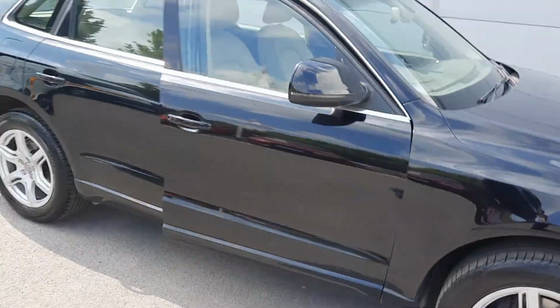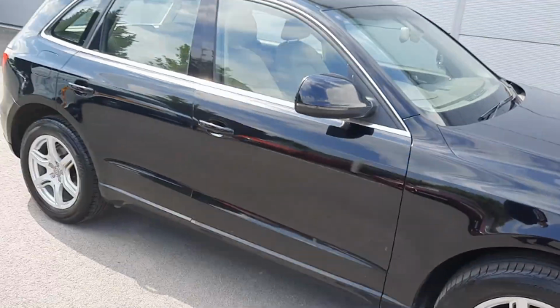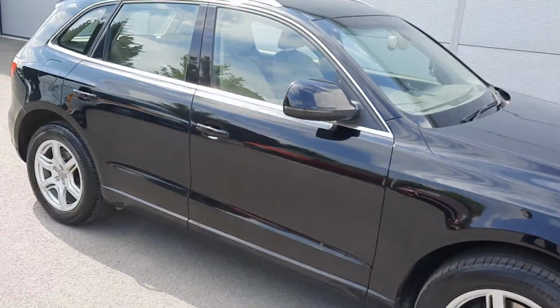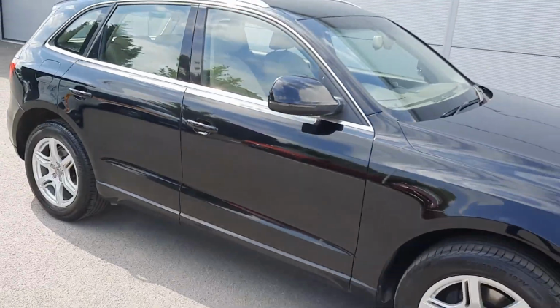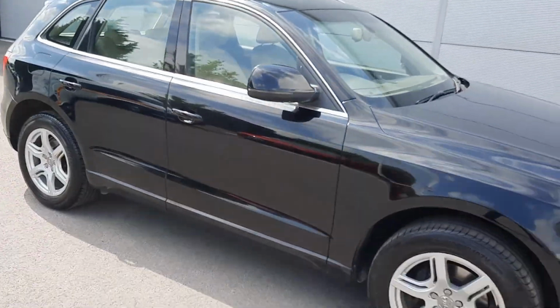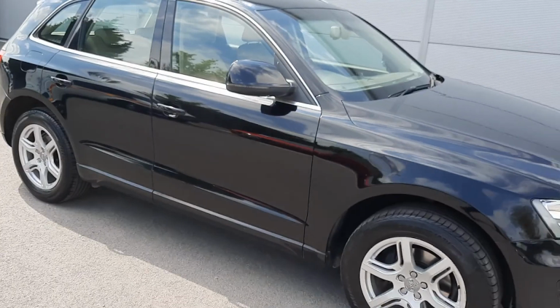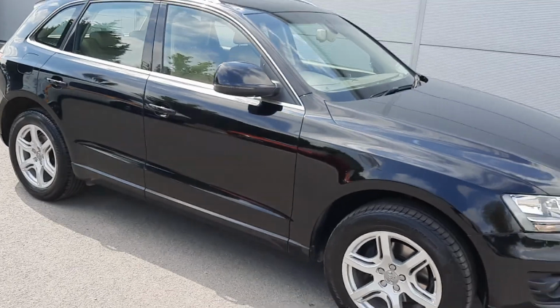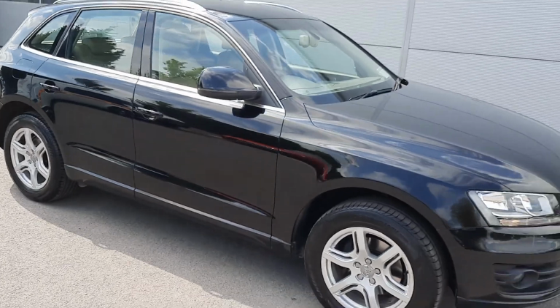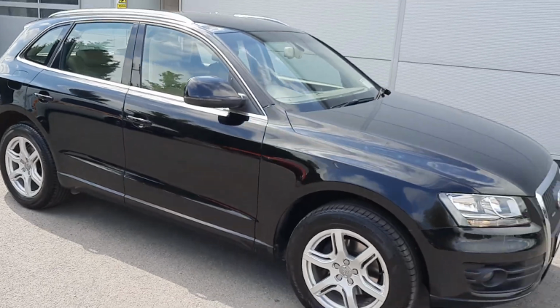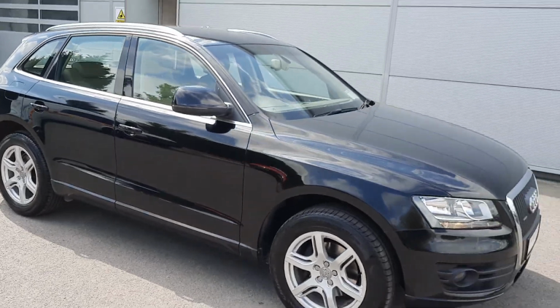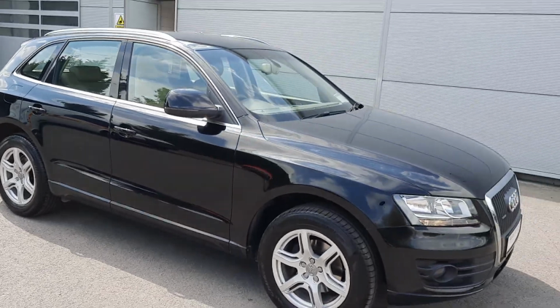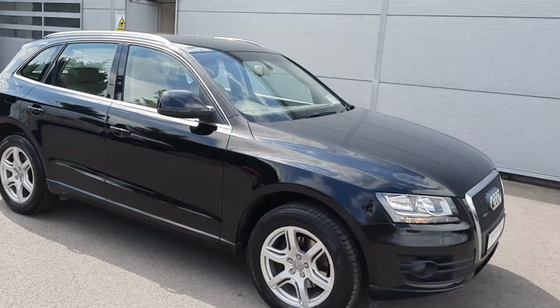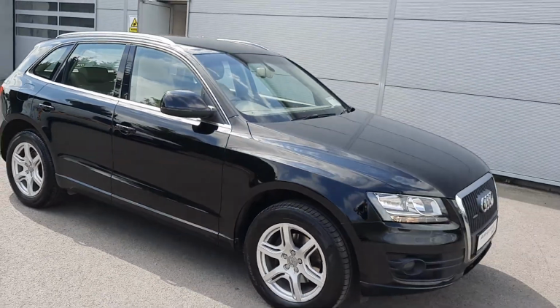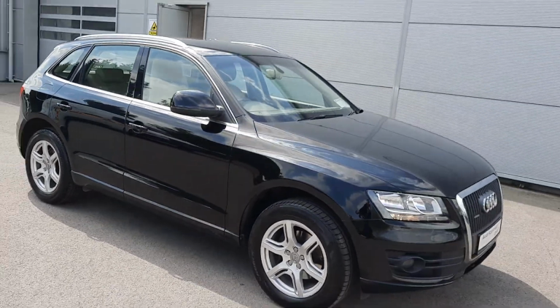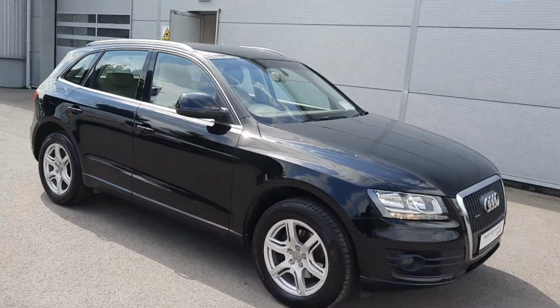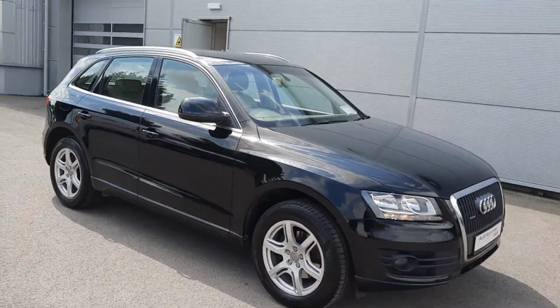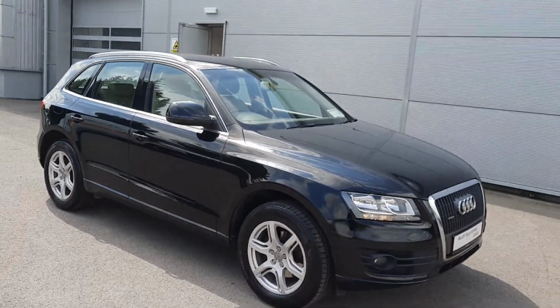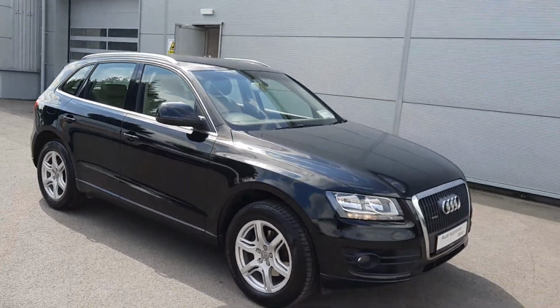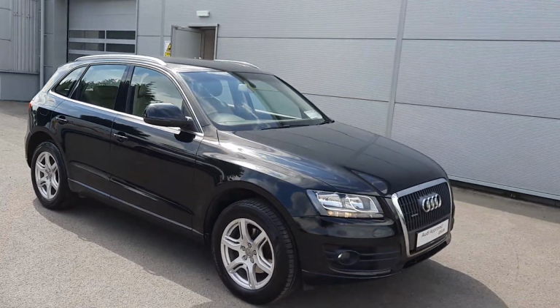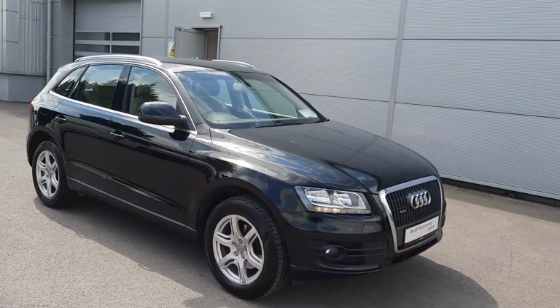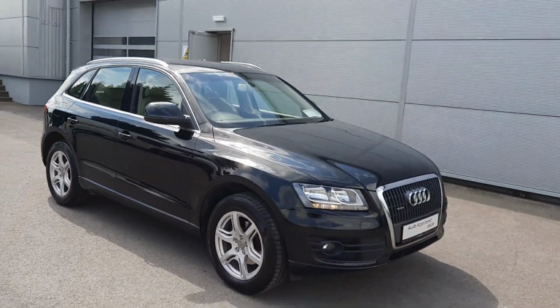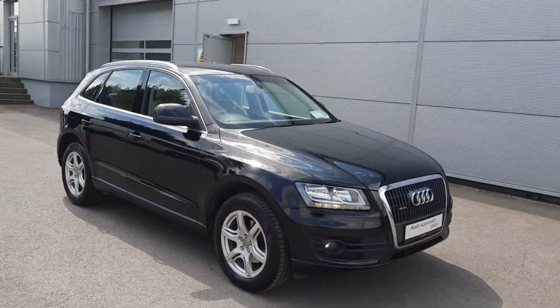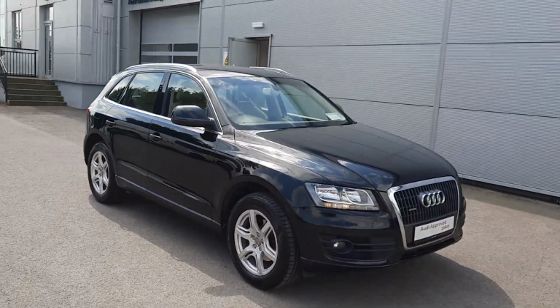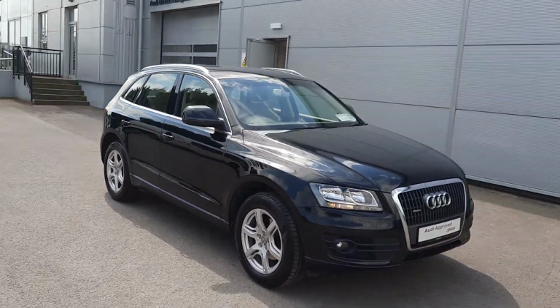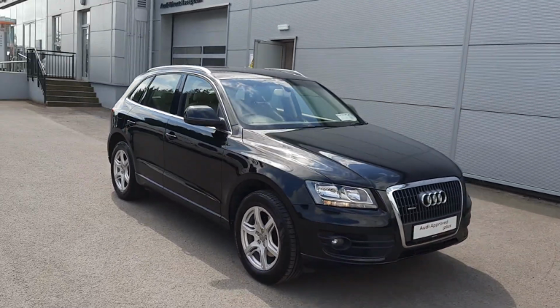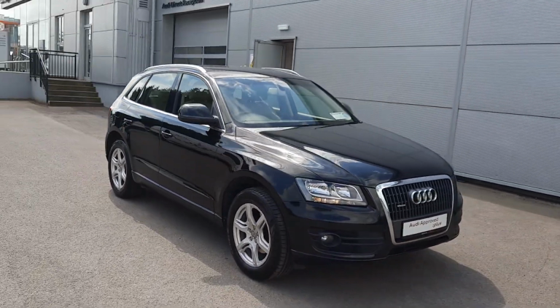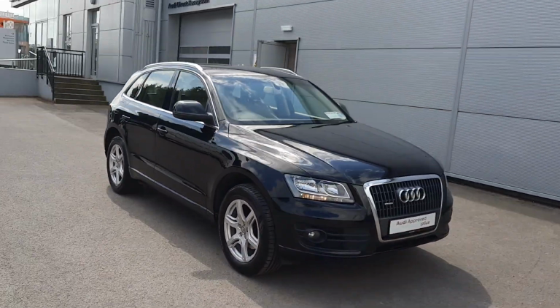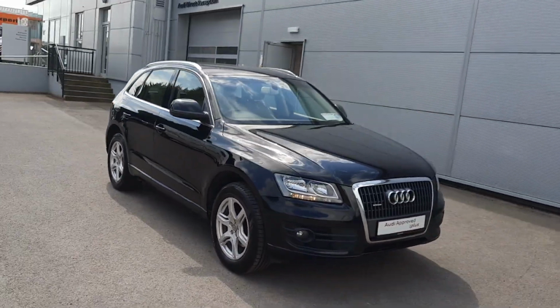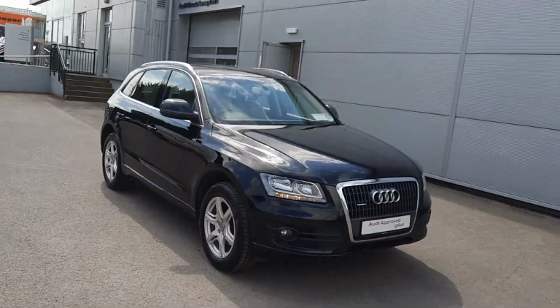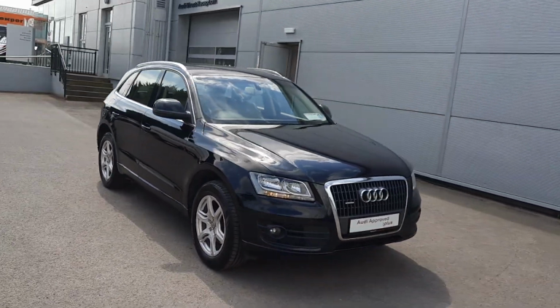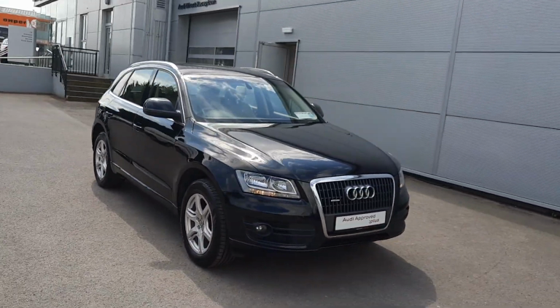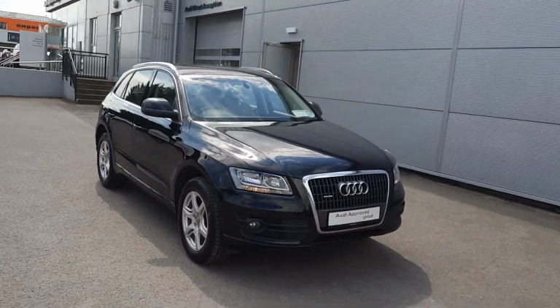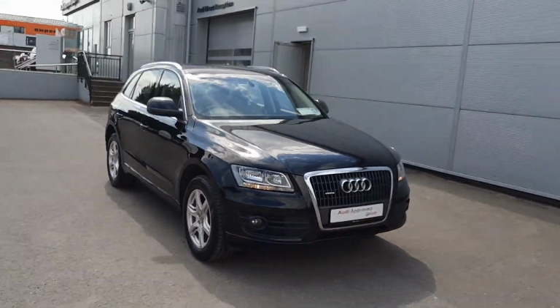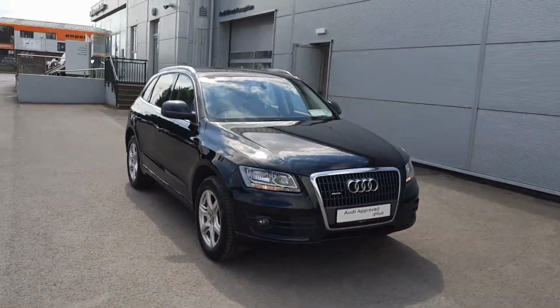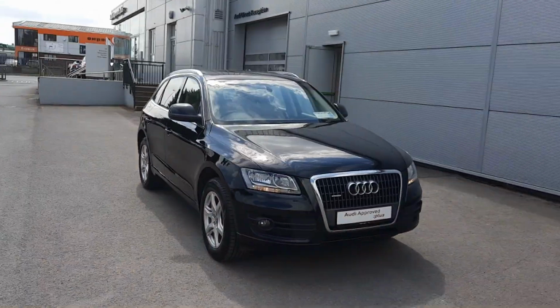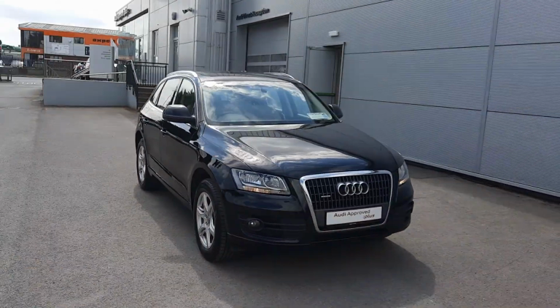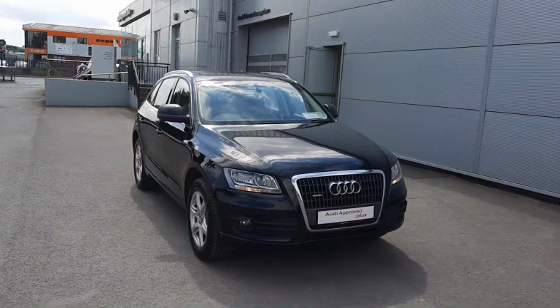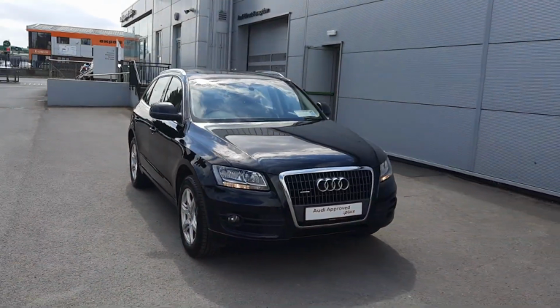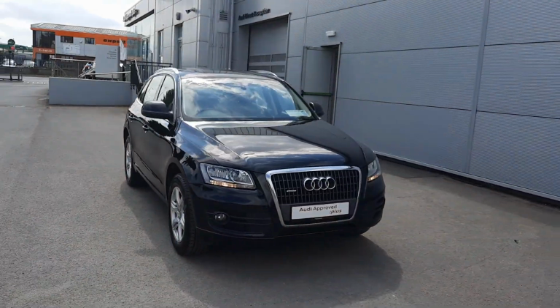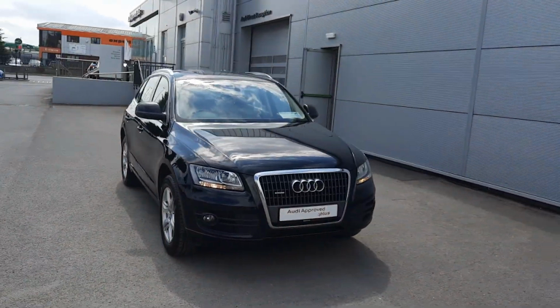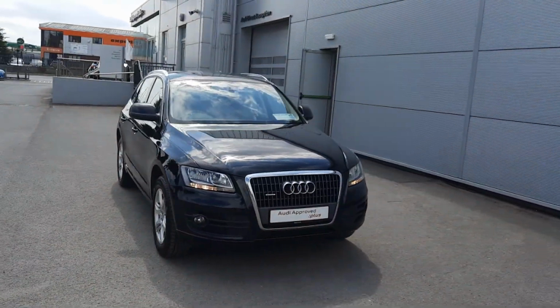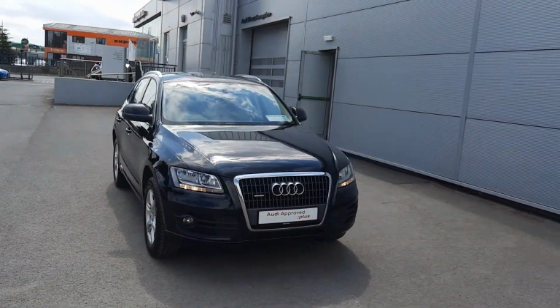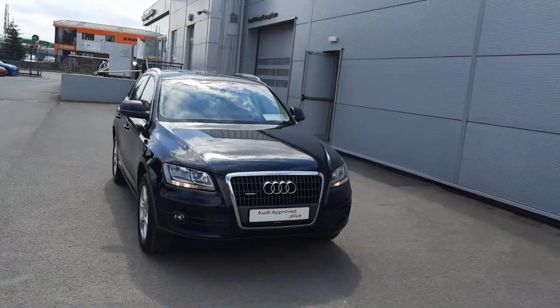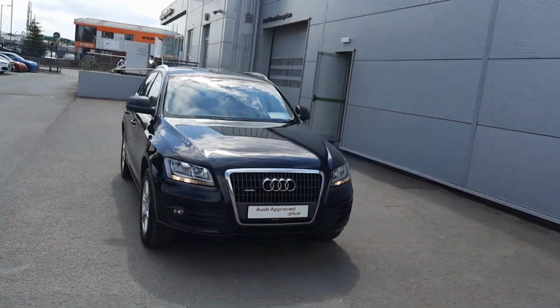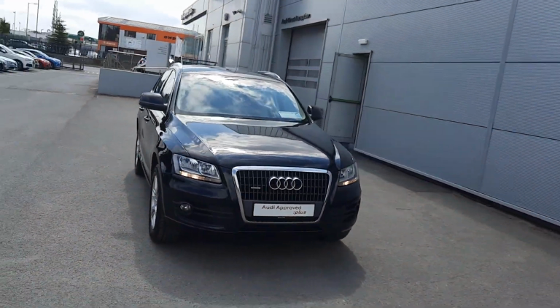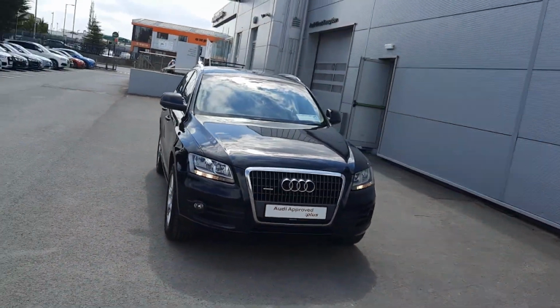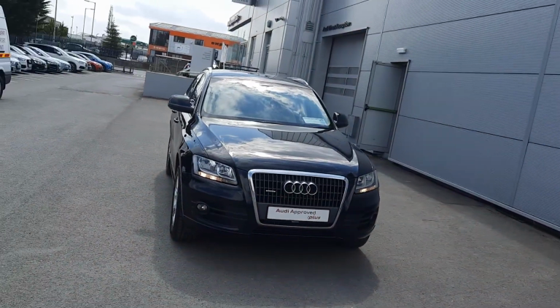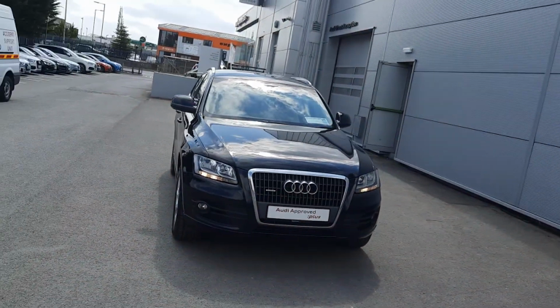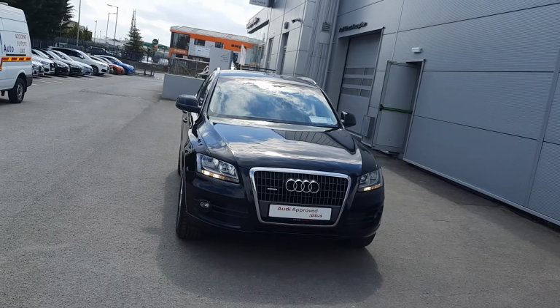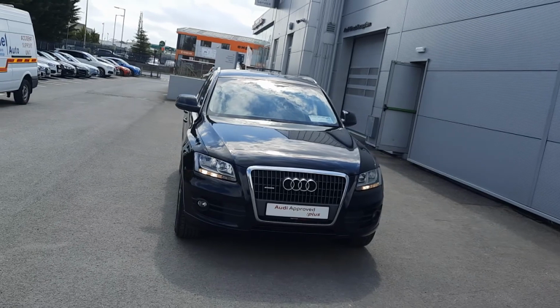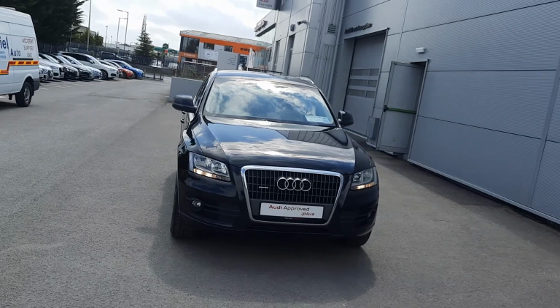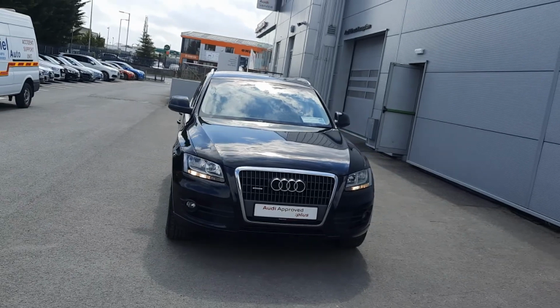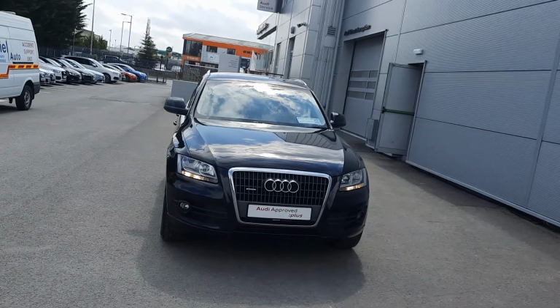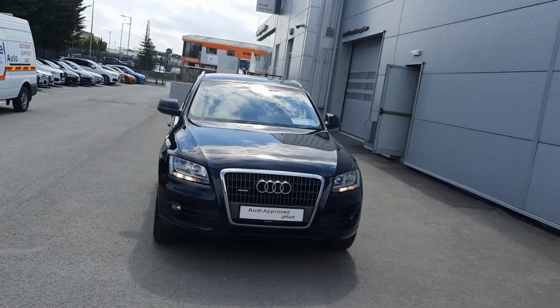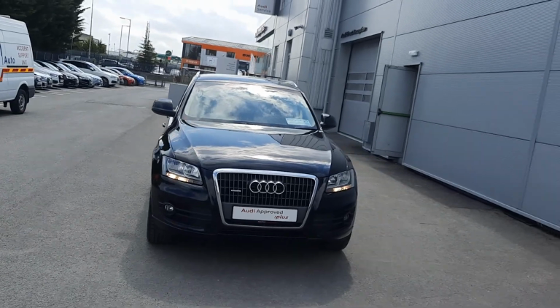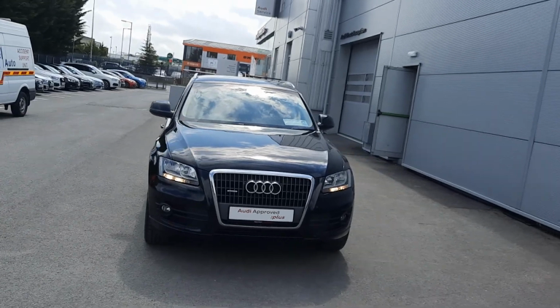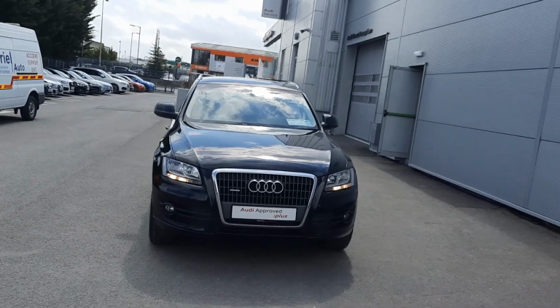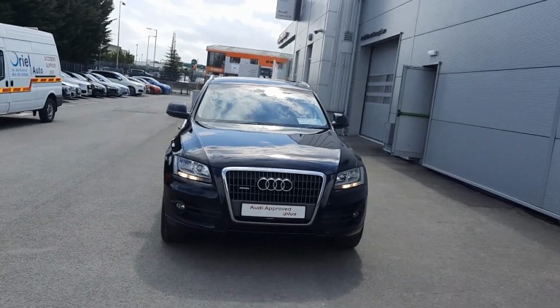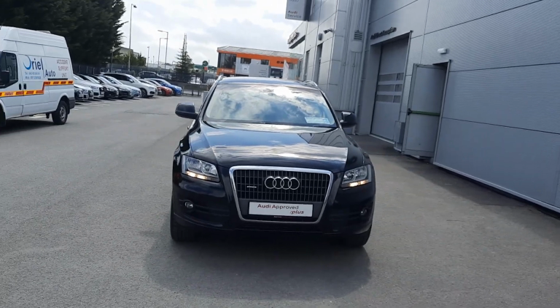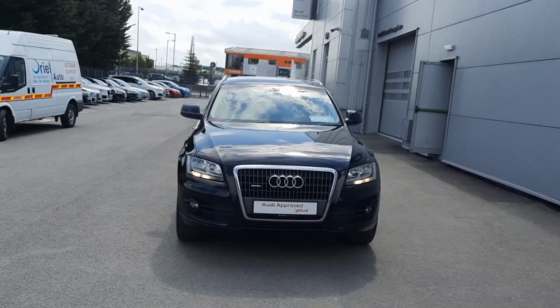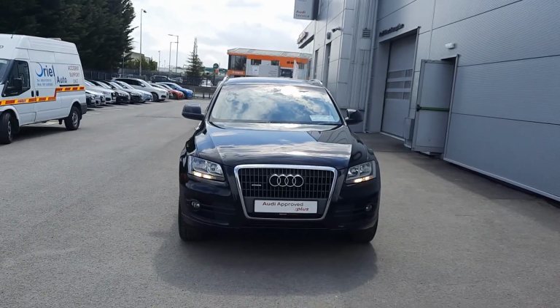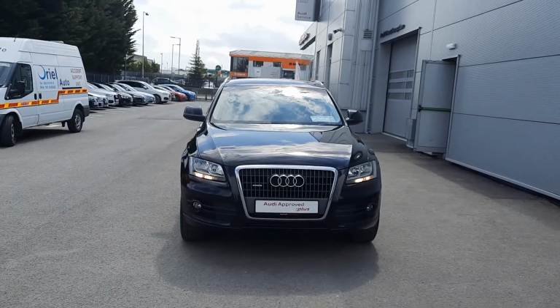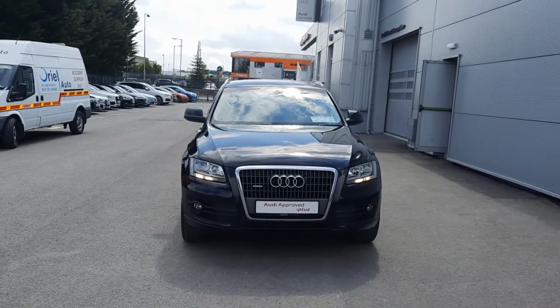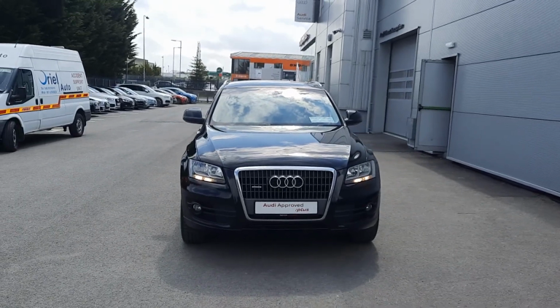So that'll be it for this video, guys. If you have any more questions, give us a call here at Audi Approved. We're happy to help. Thanks for watching.